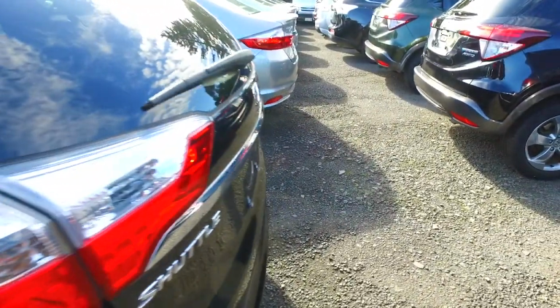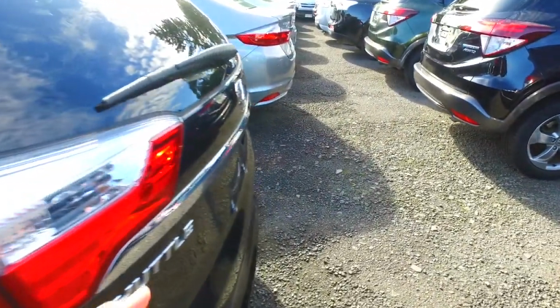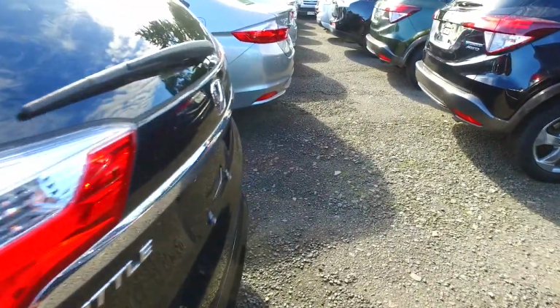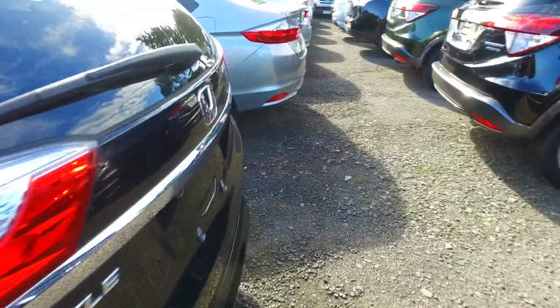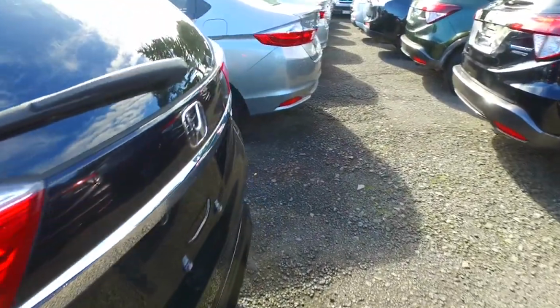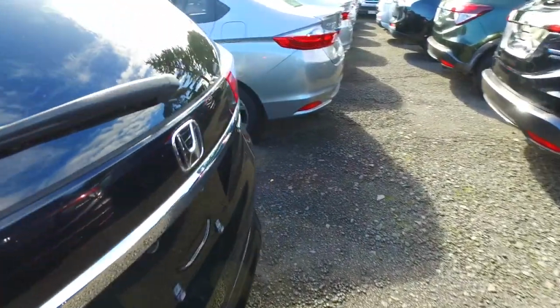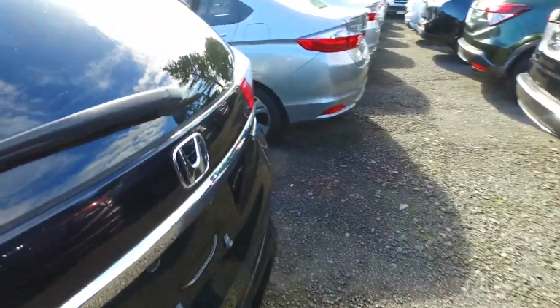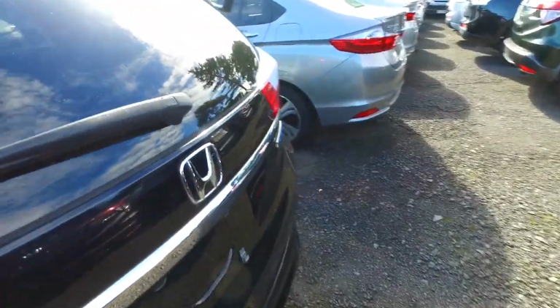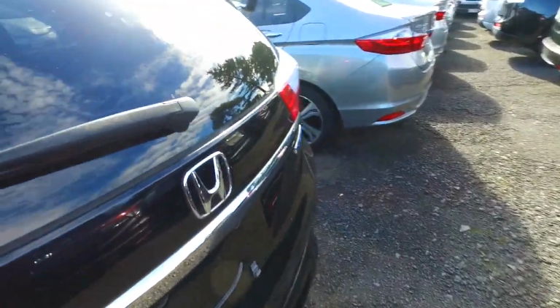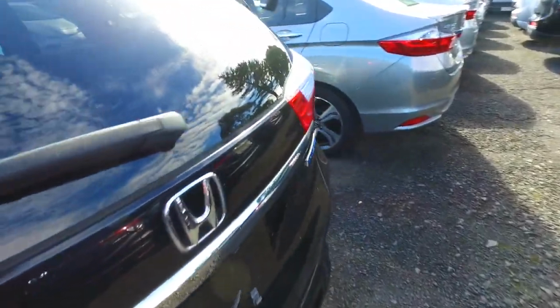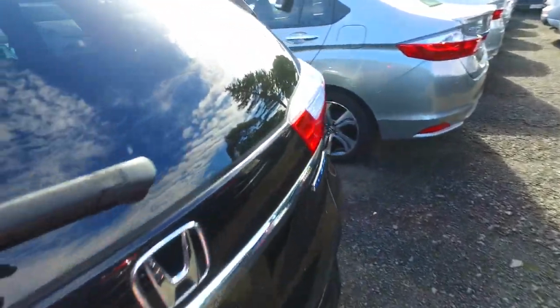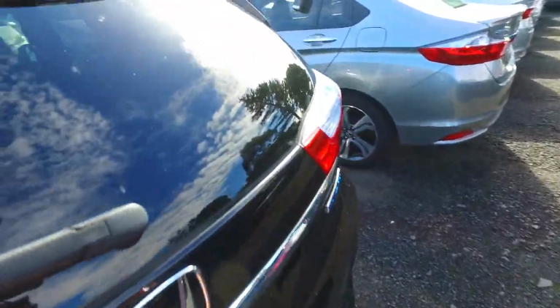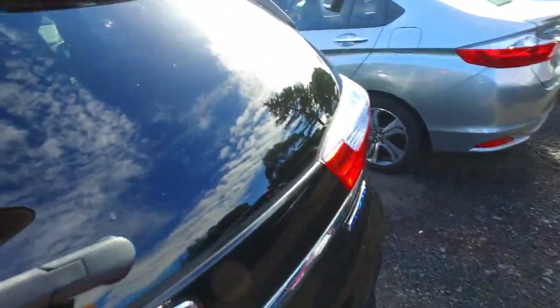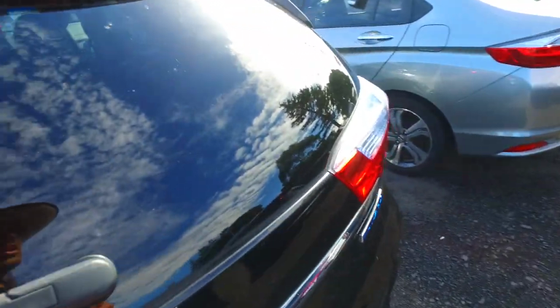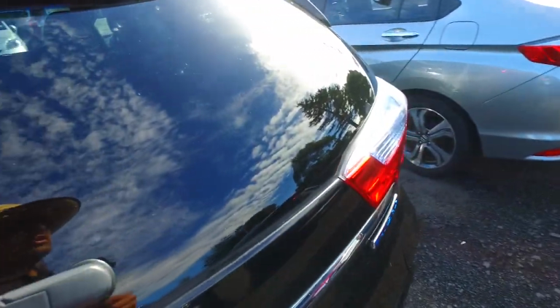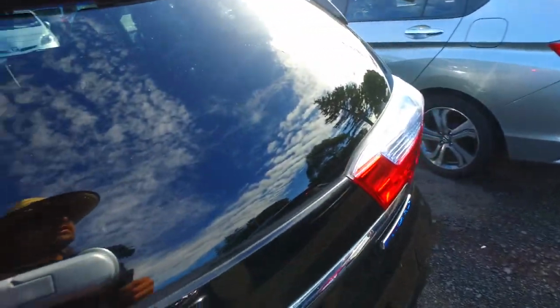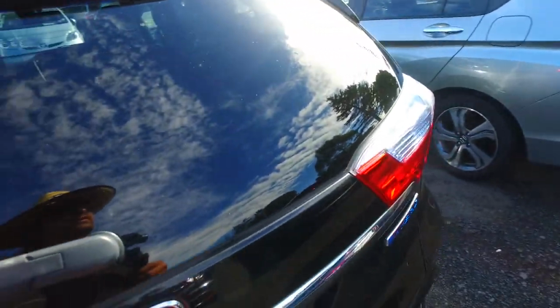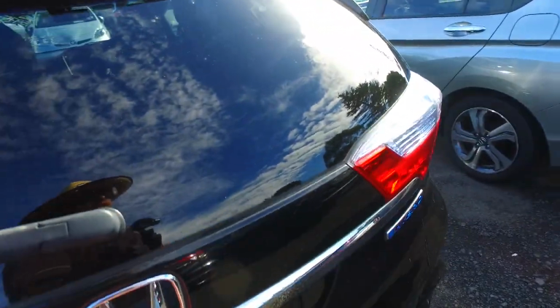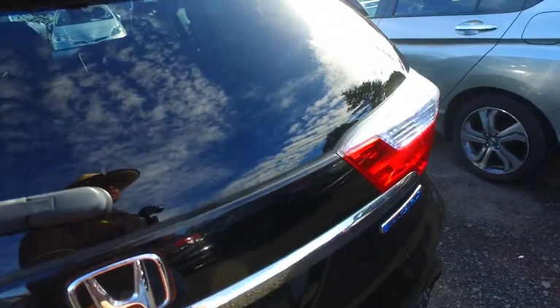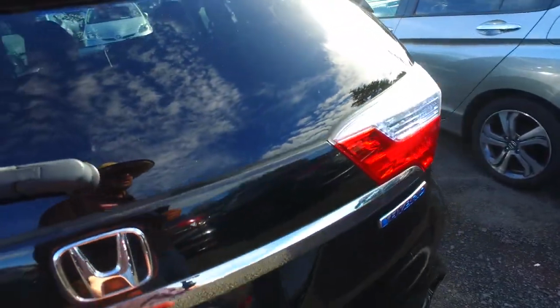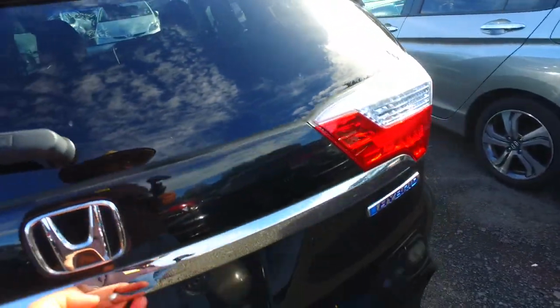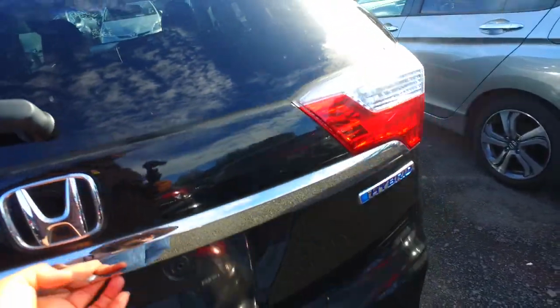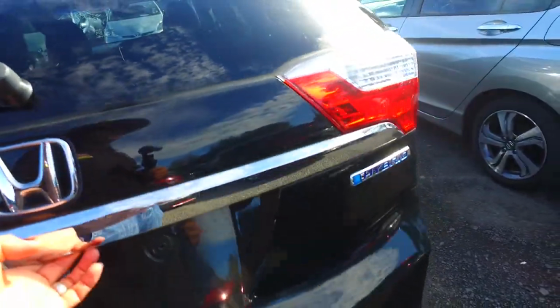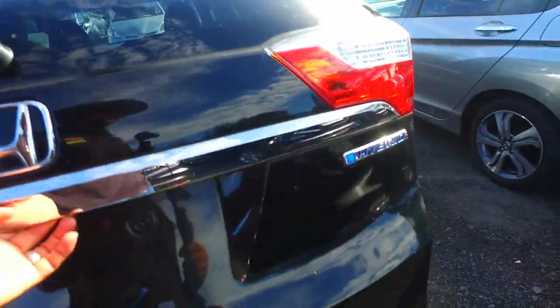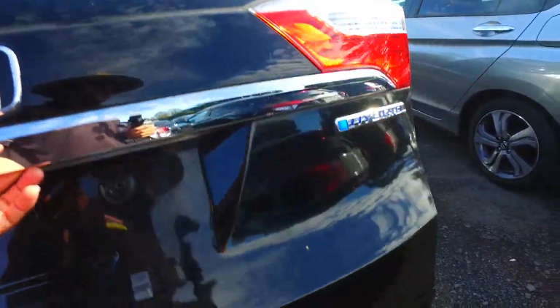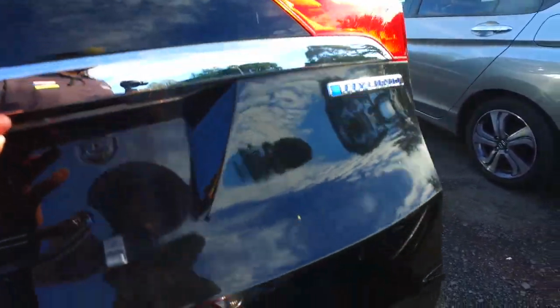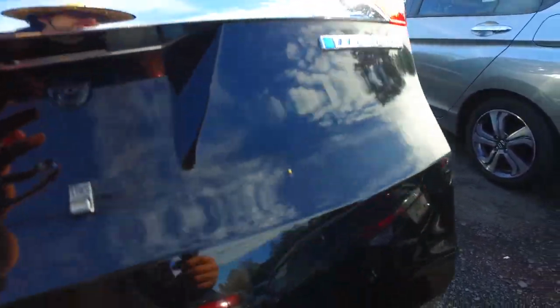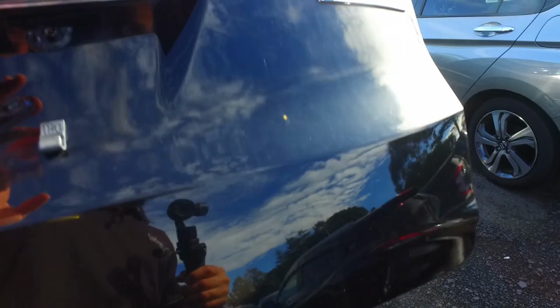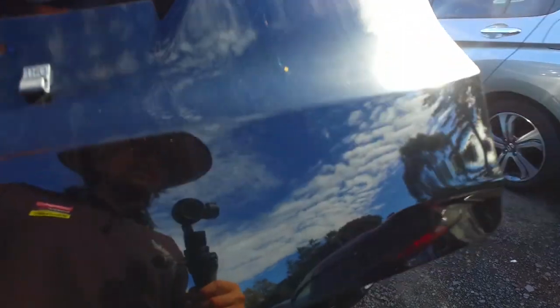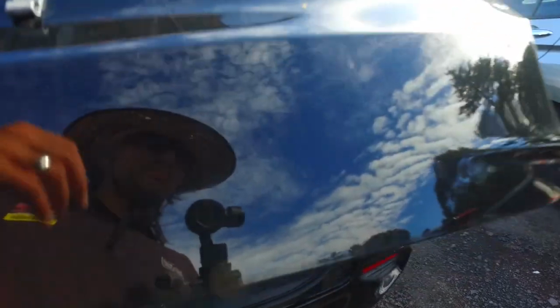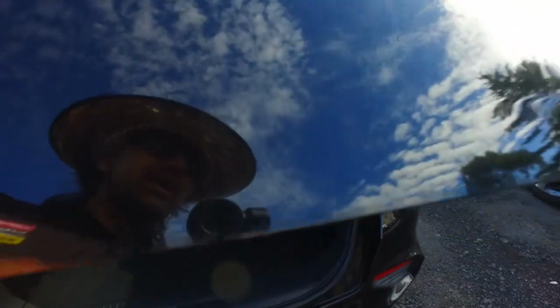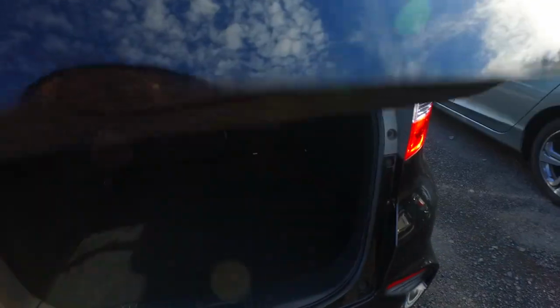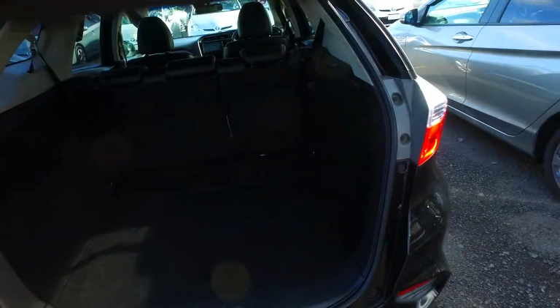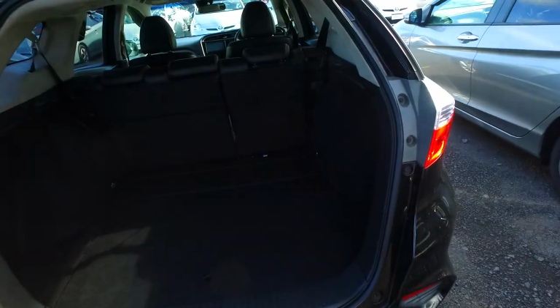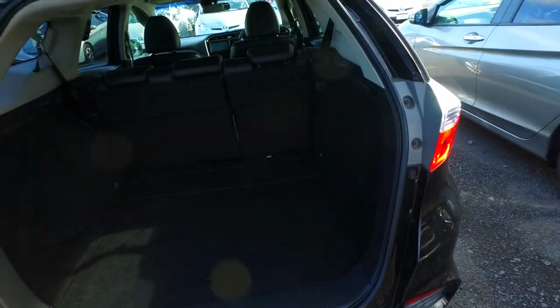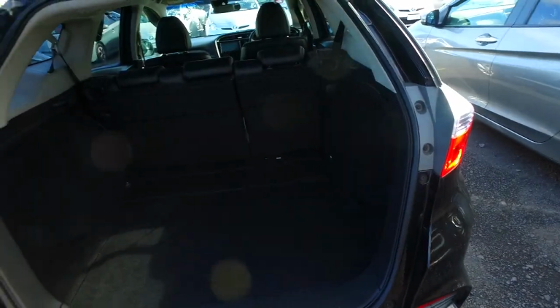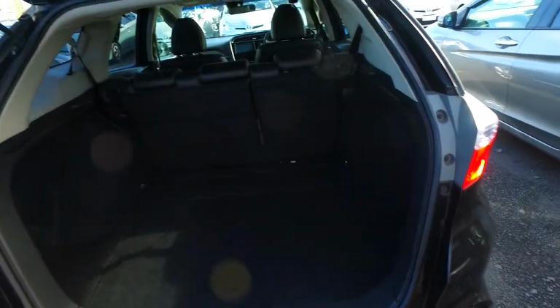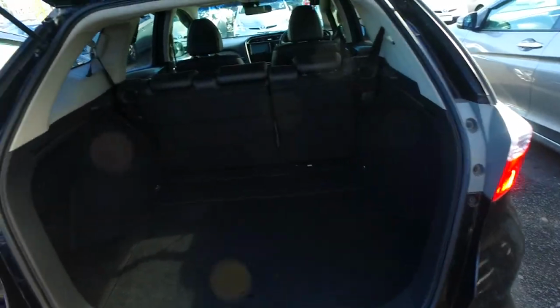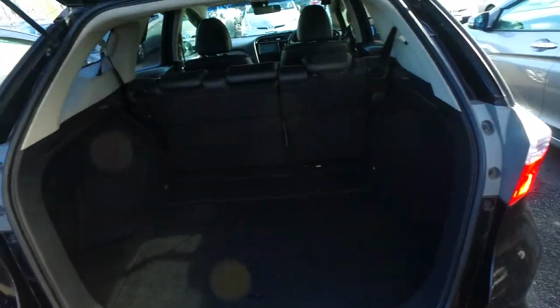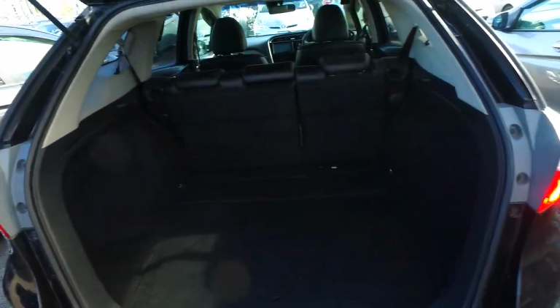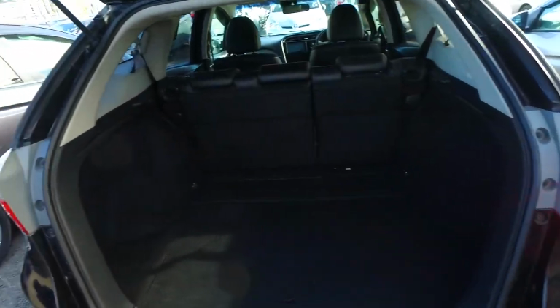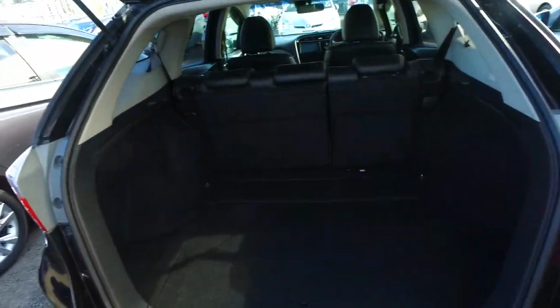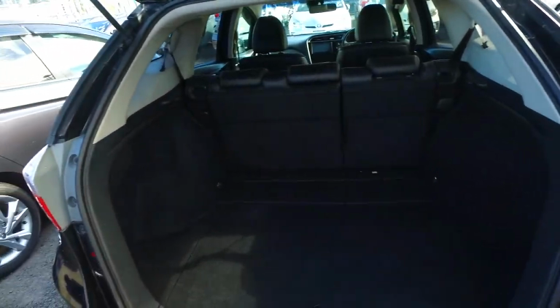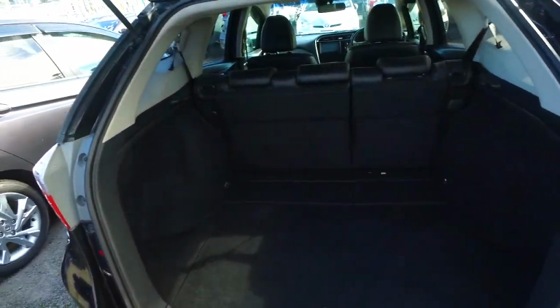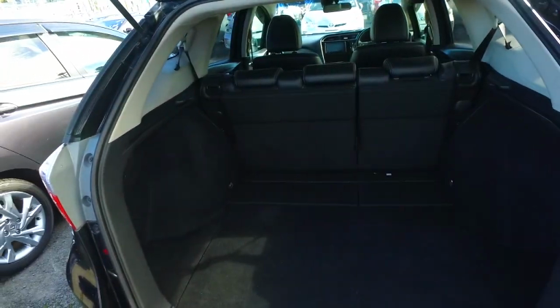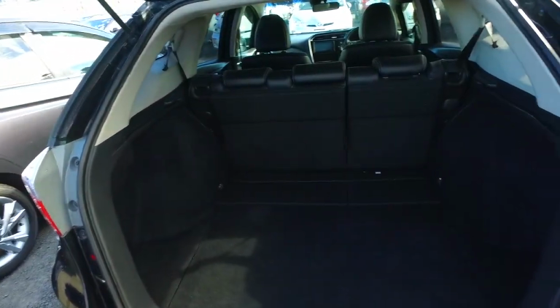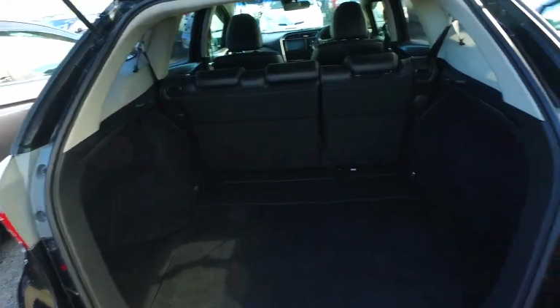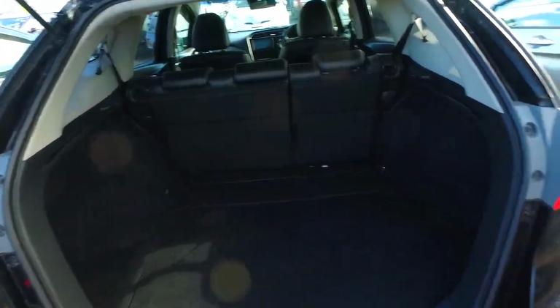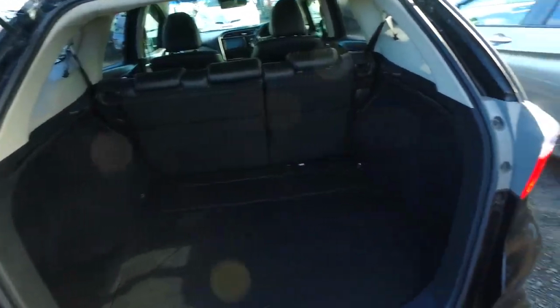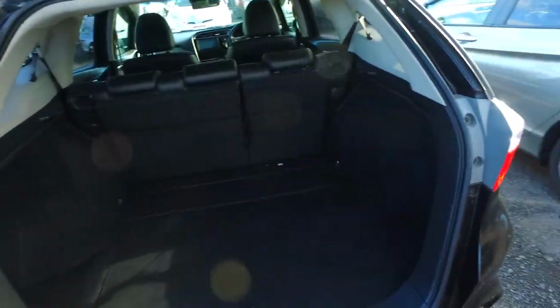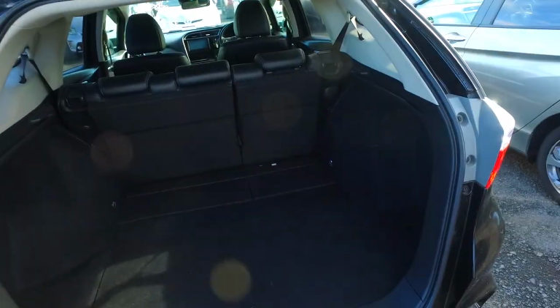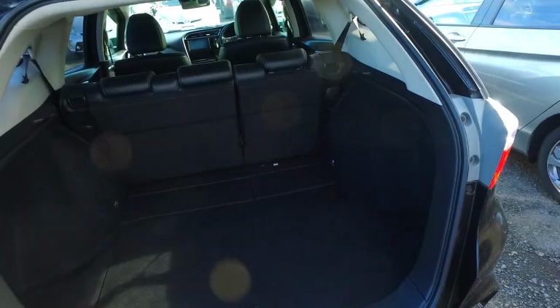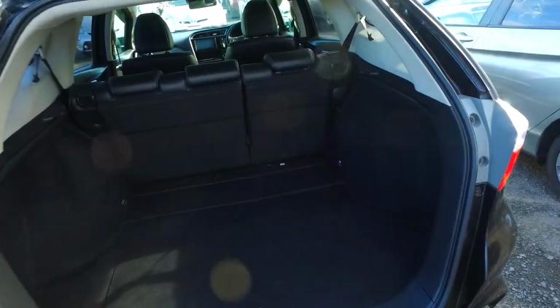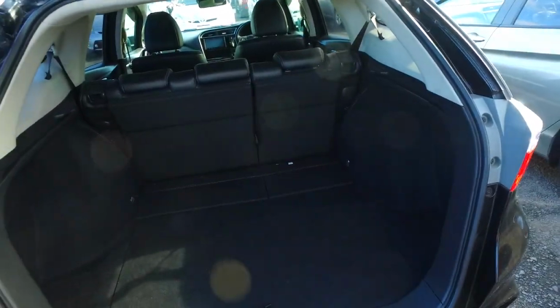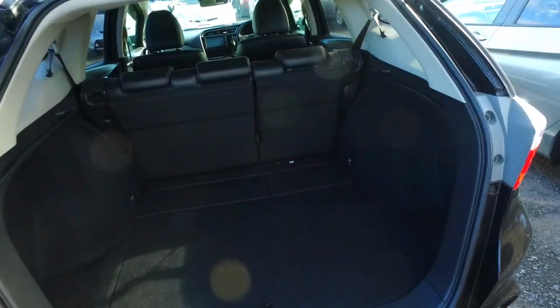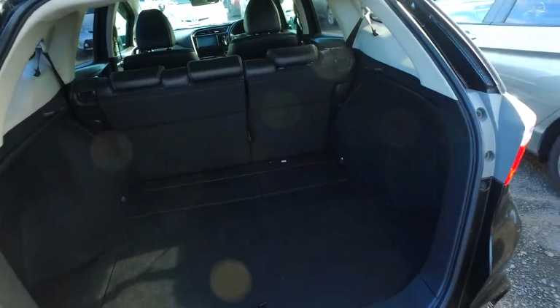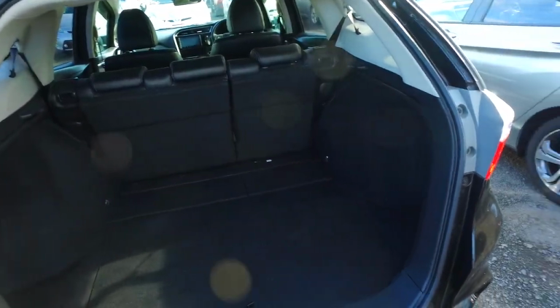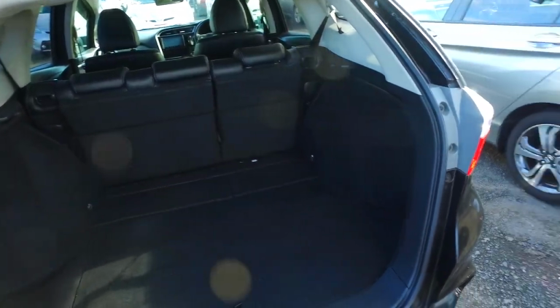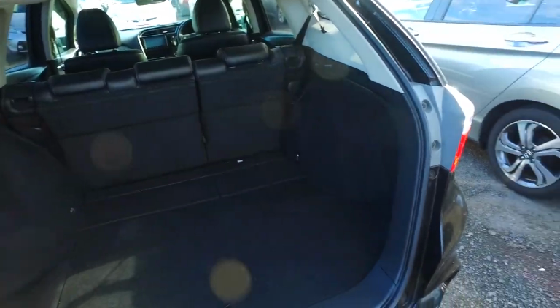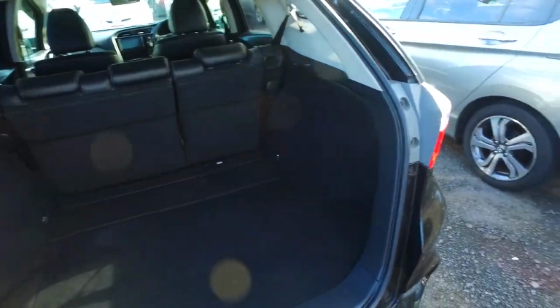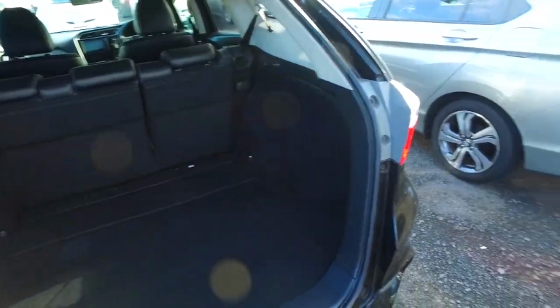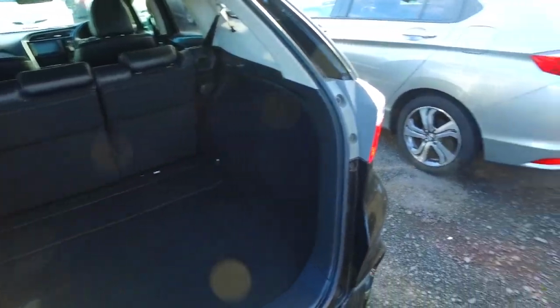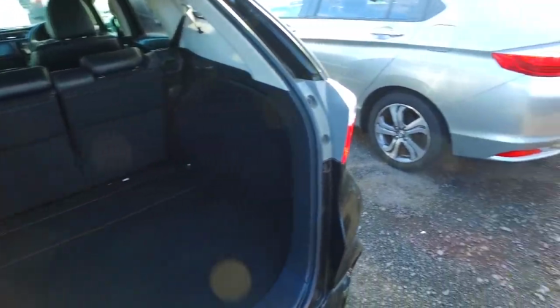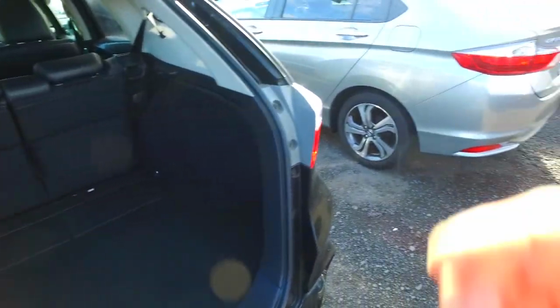Being a Honda Shuttle, it's slightly longer than a Honda Fit, so extra storage space in the back, and these back seats fold down completely flat as well. Awesome vehicles actually.